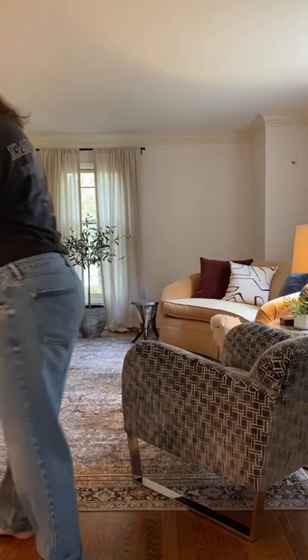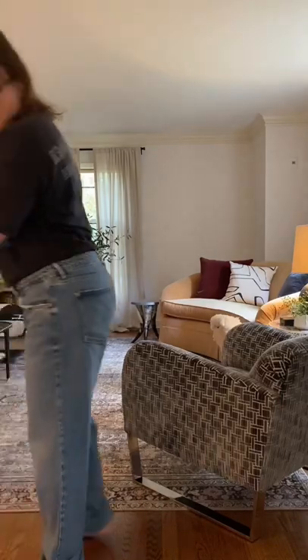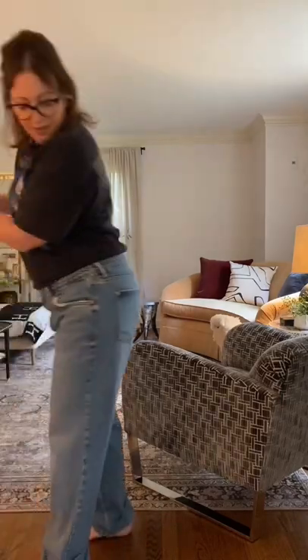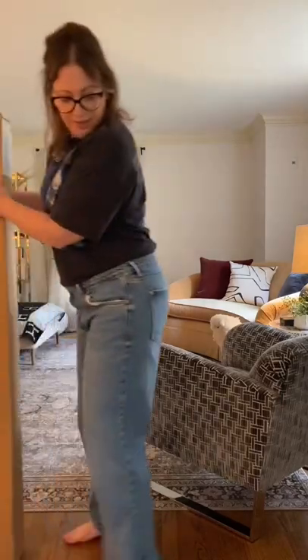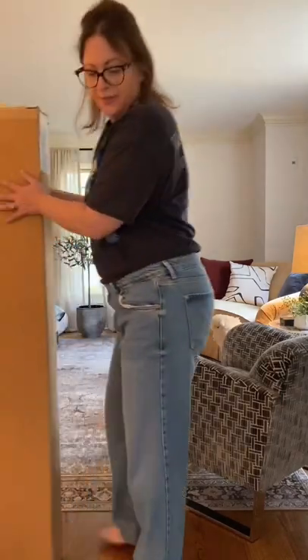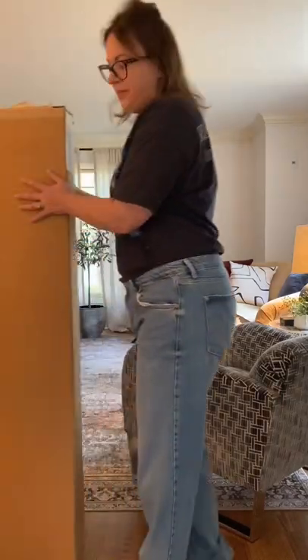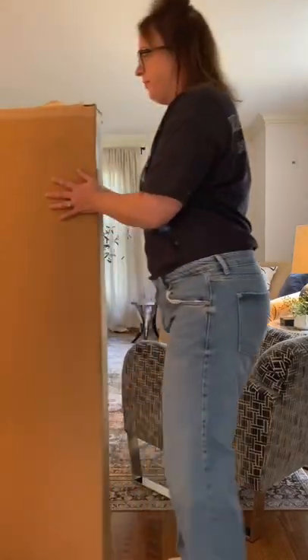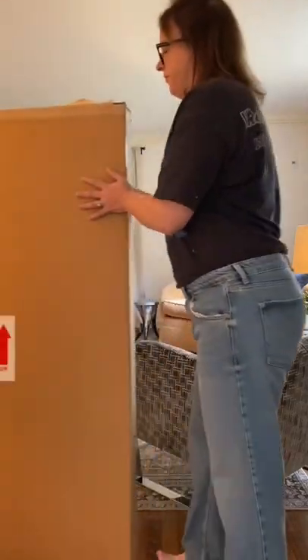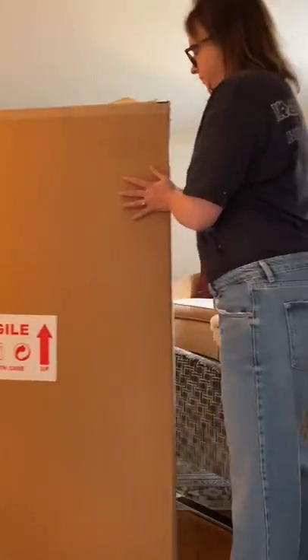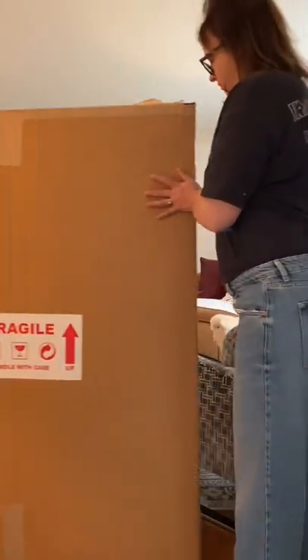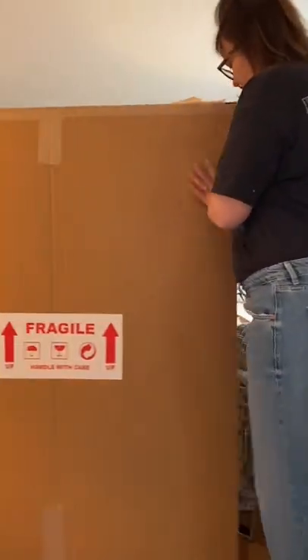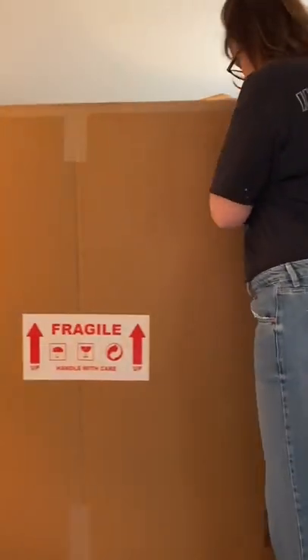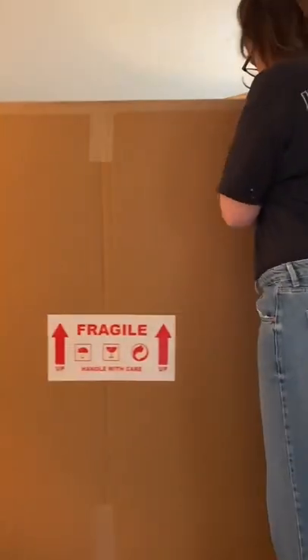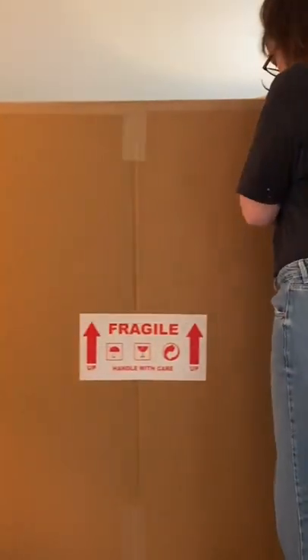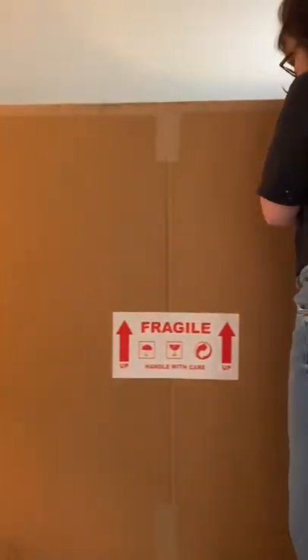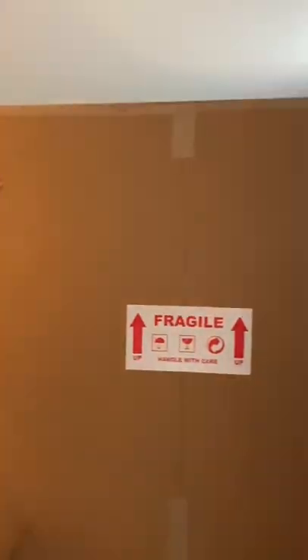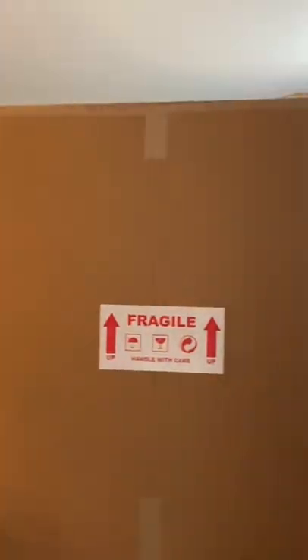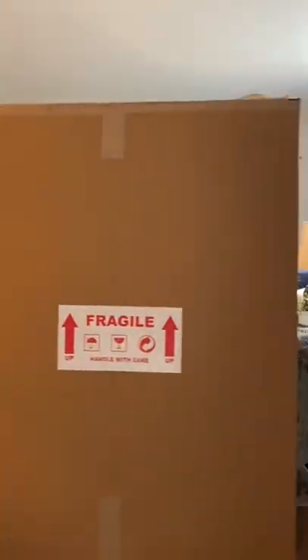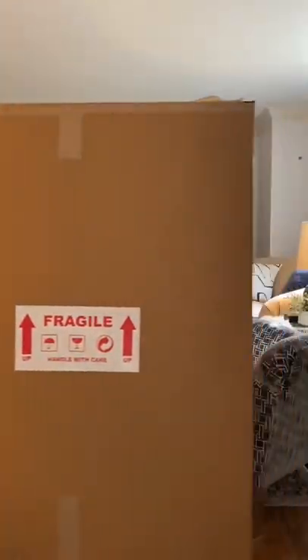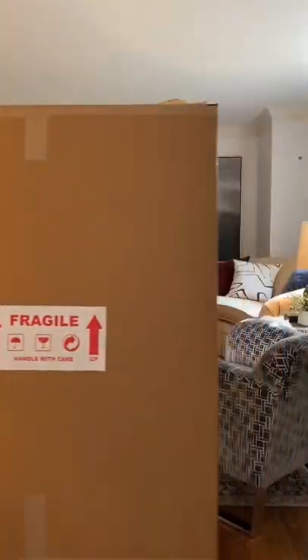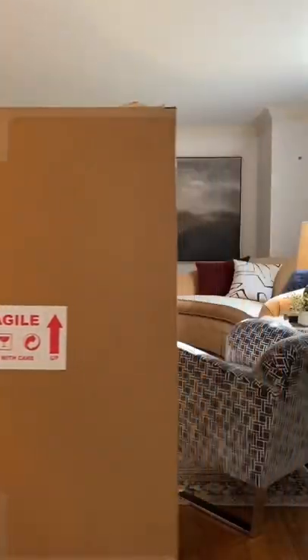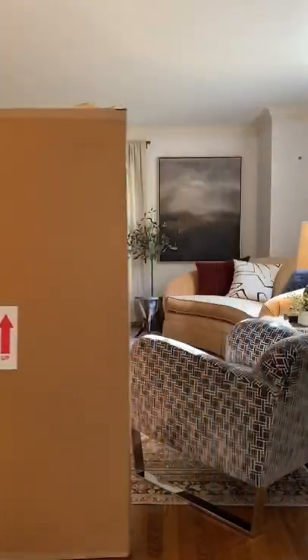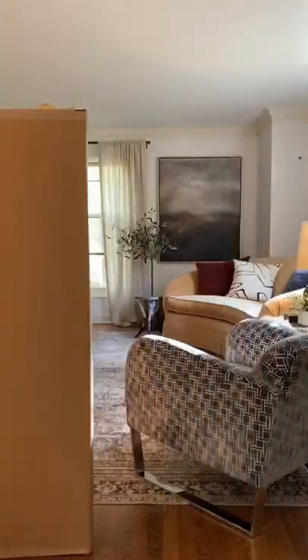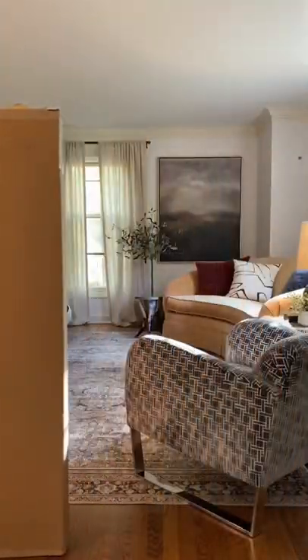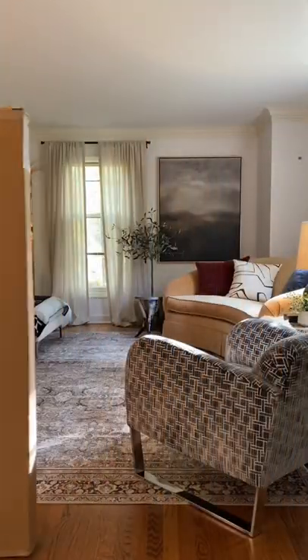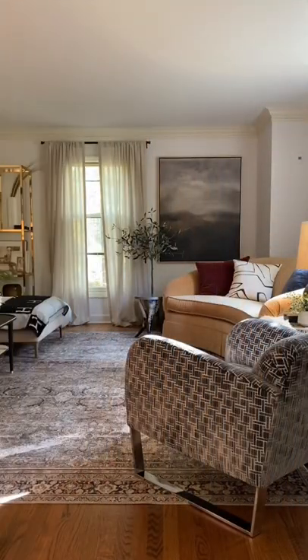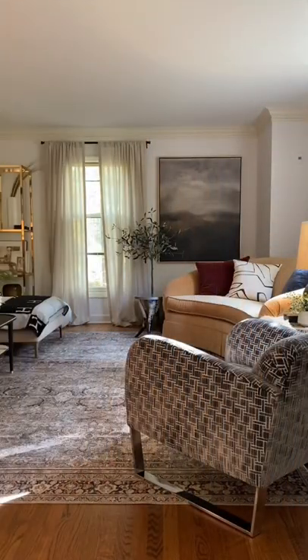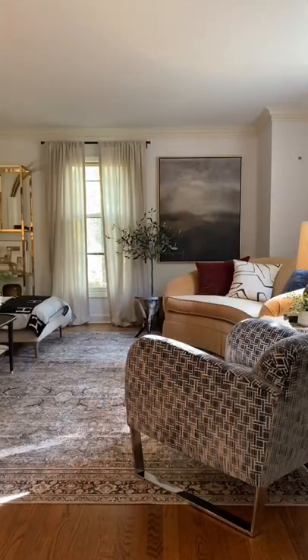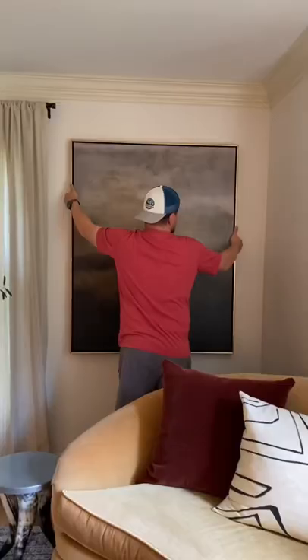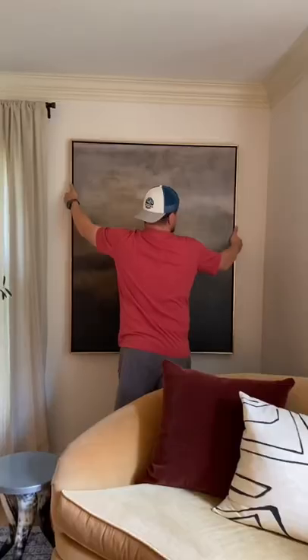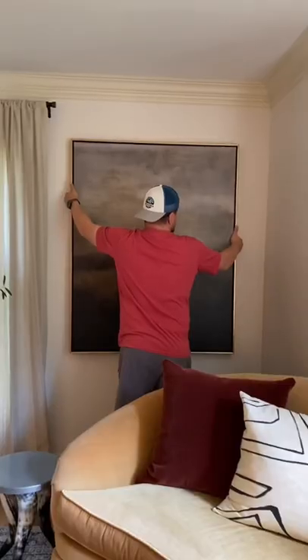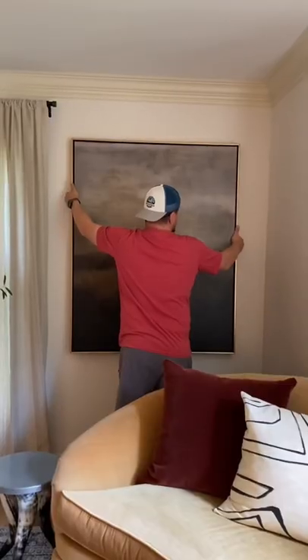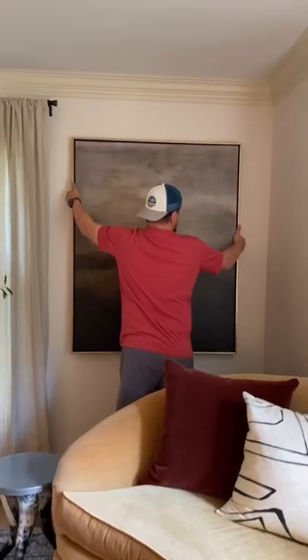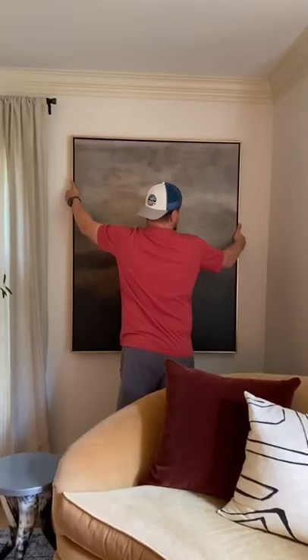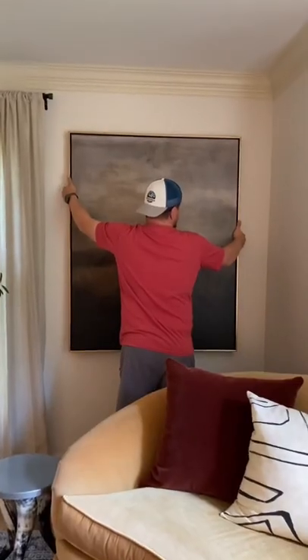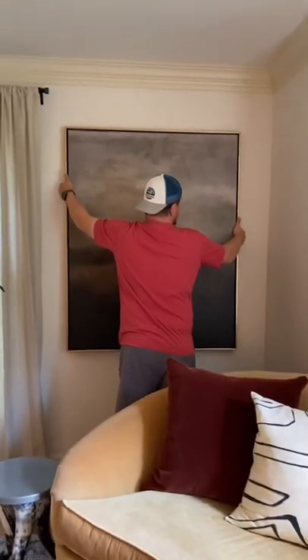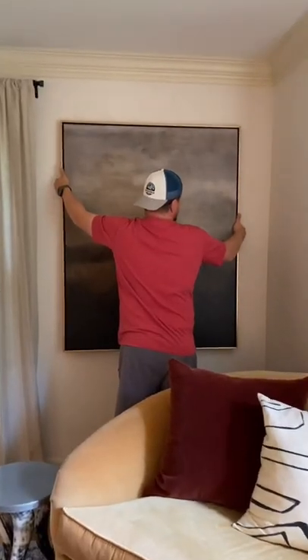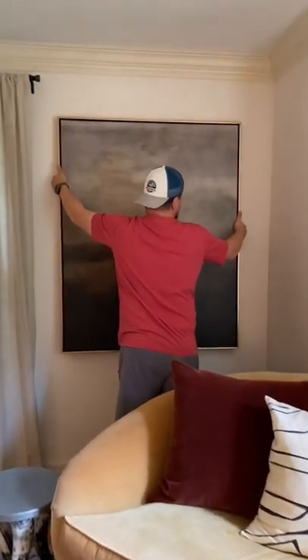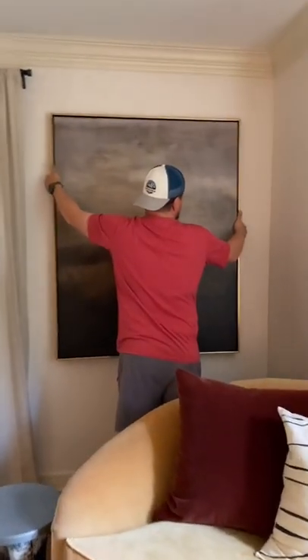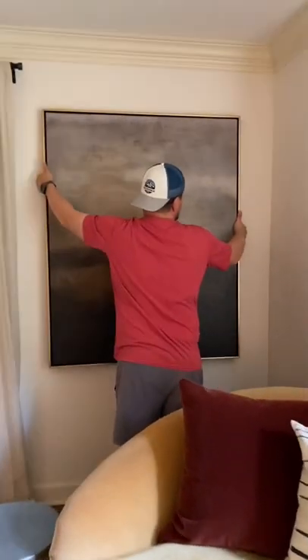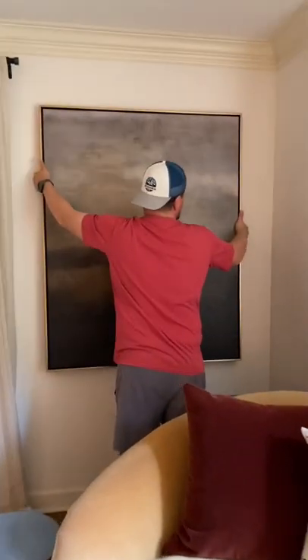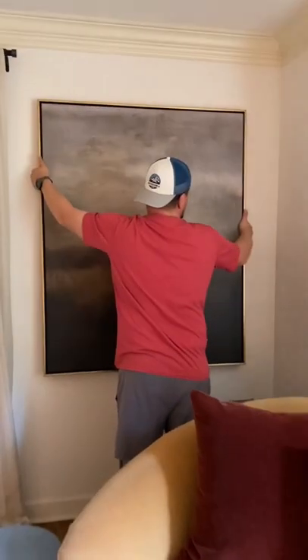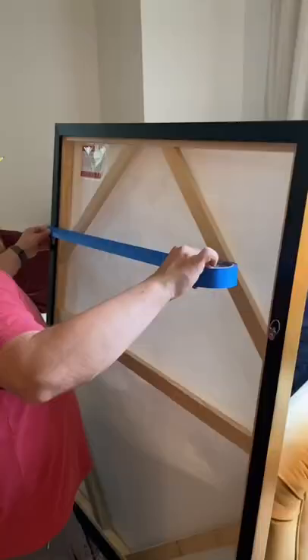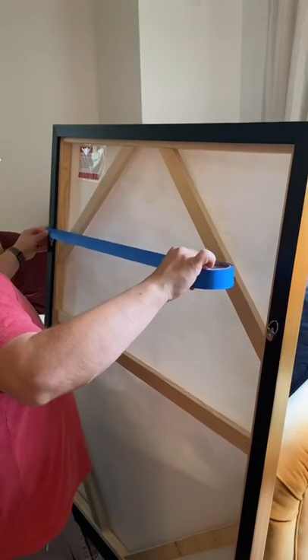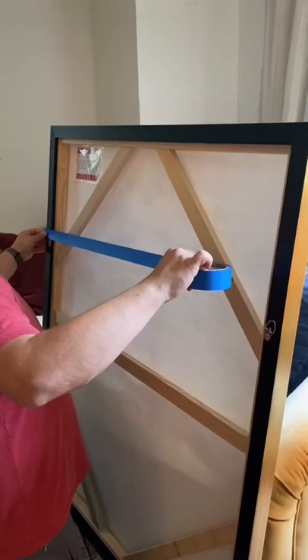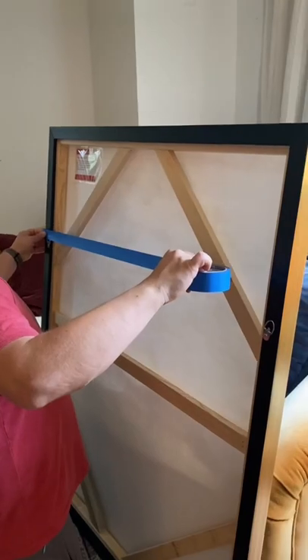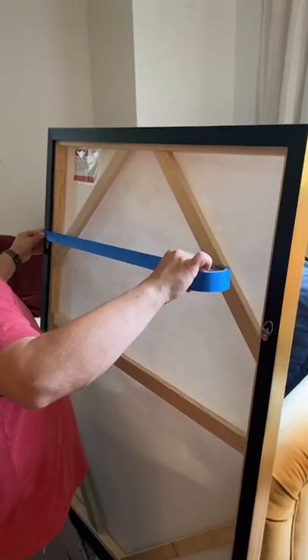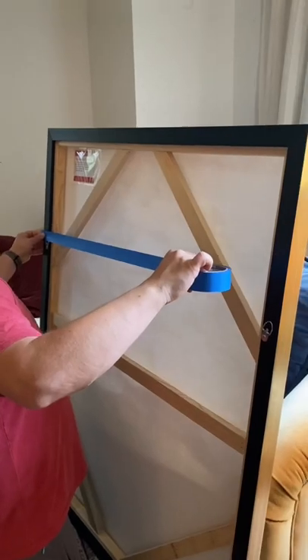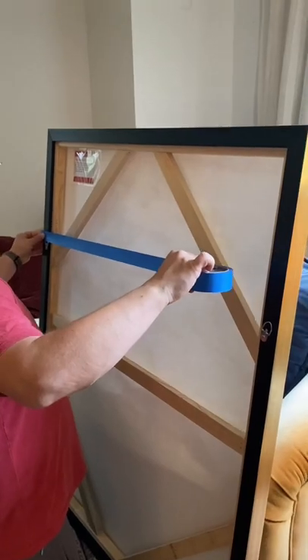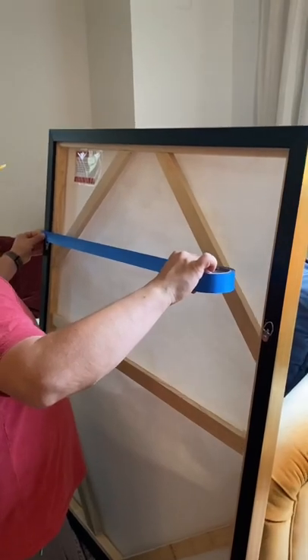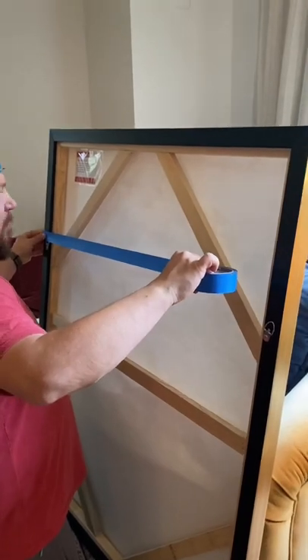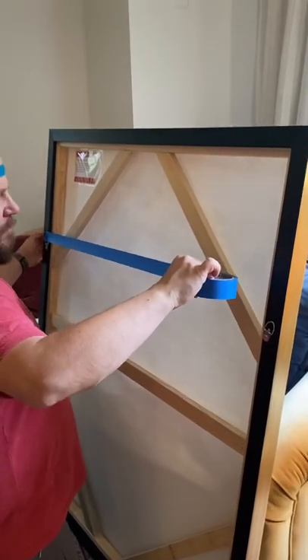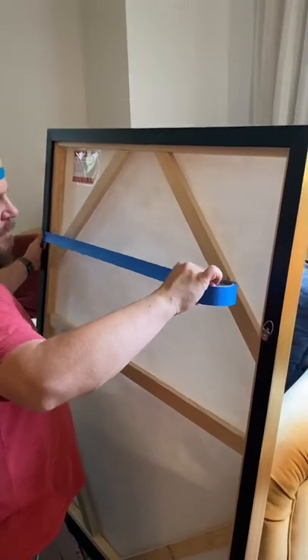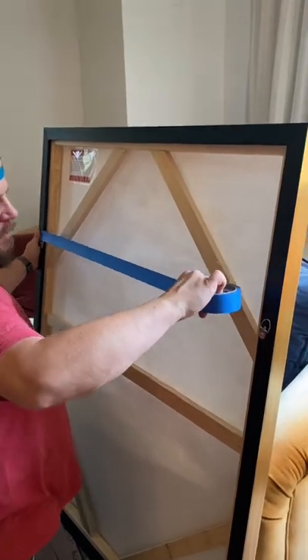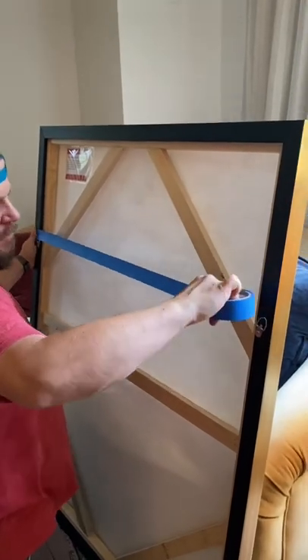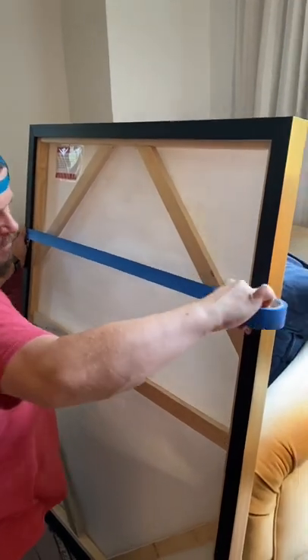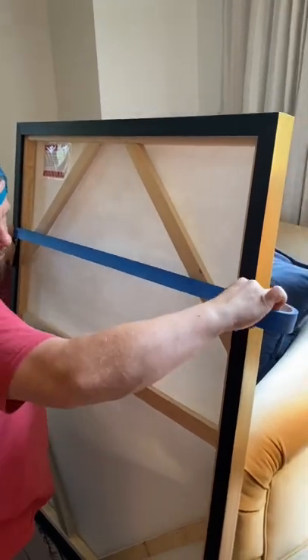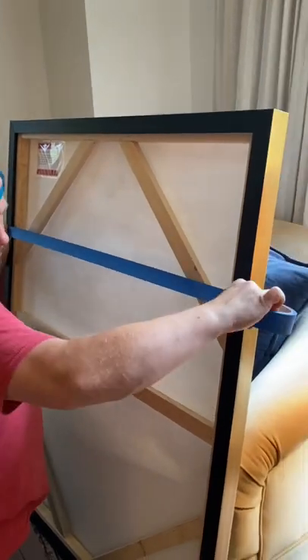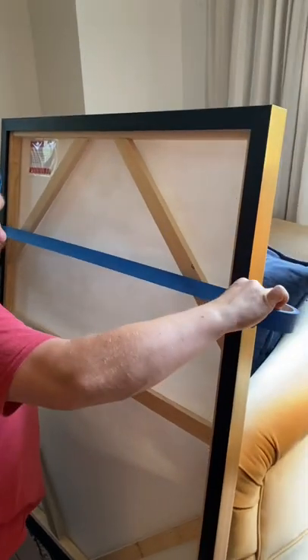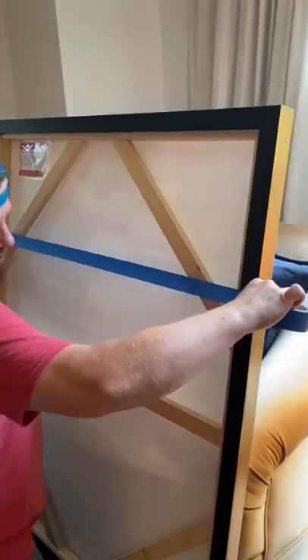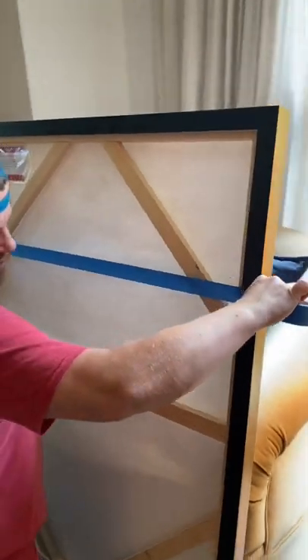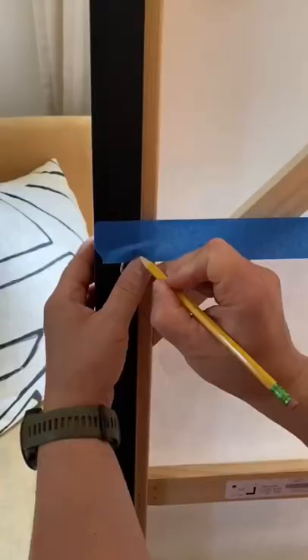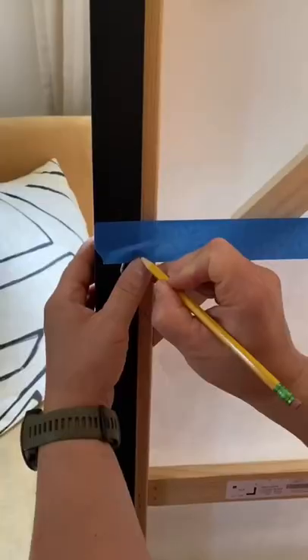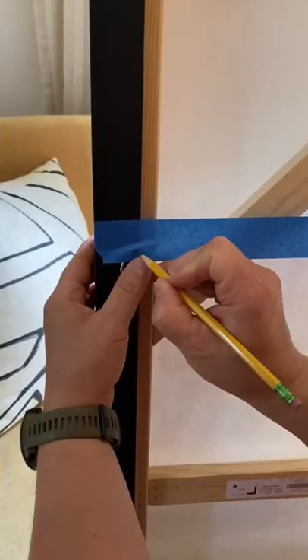What's the easiest way to hang art with two d-rings? Let me show you. Get yourself some painter's tape — the blue or the green will work.